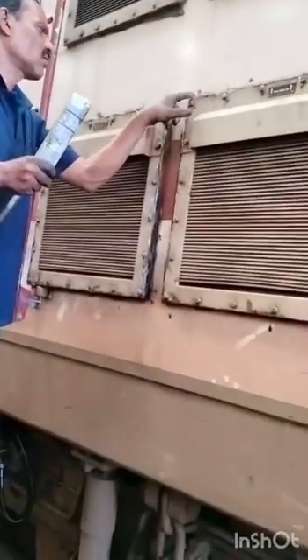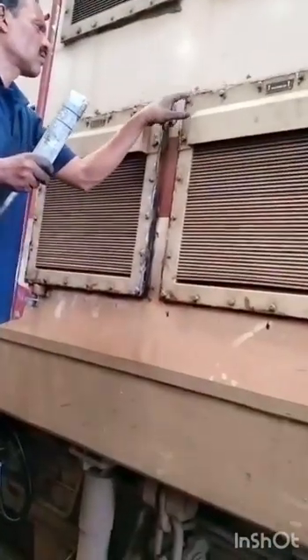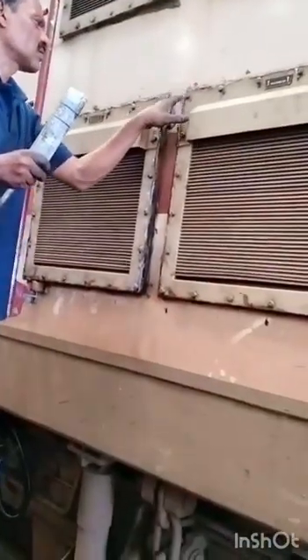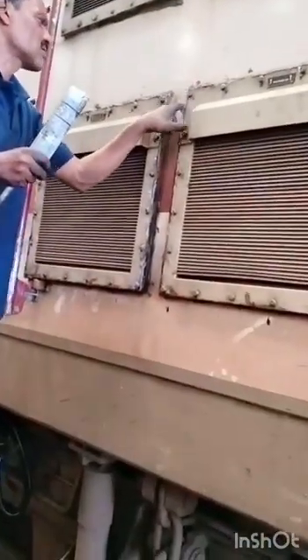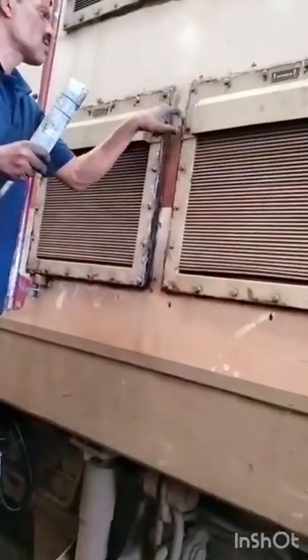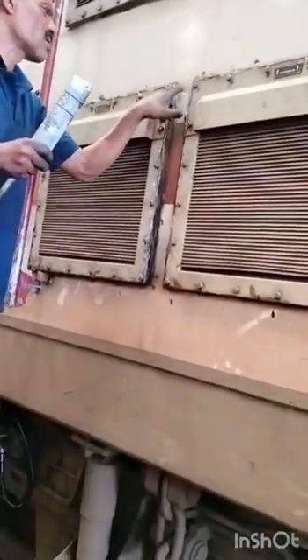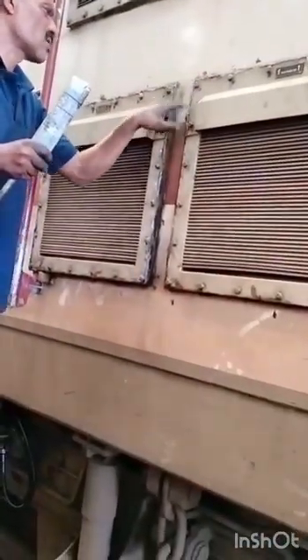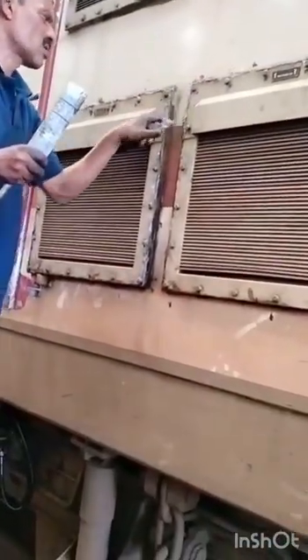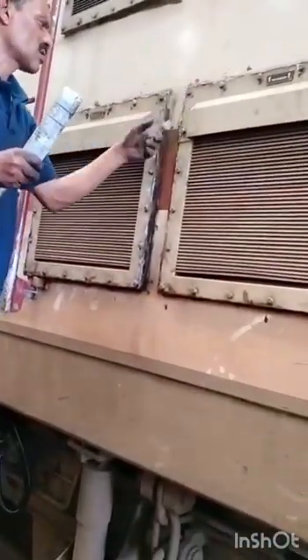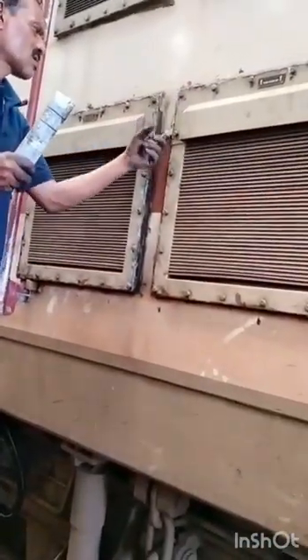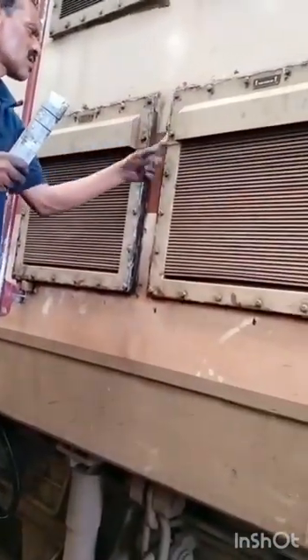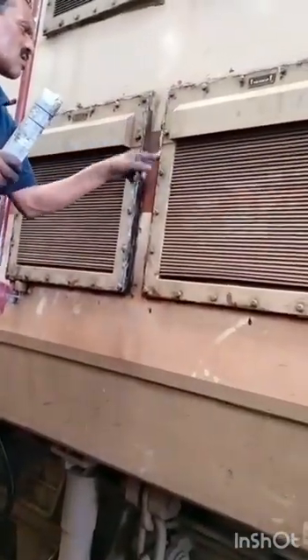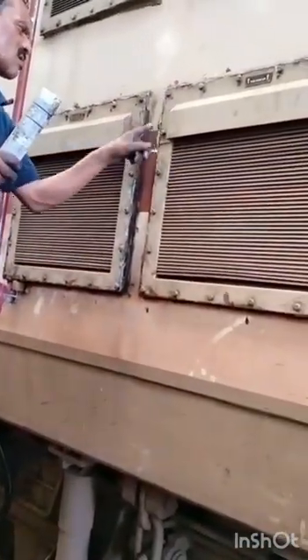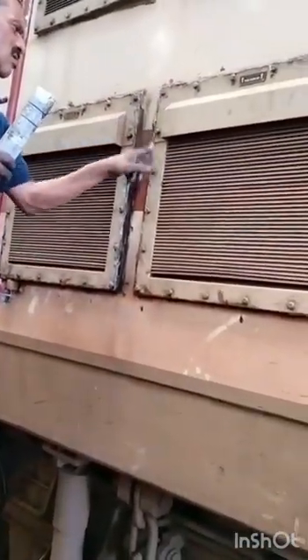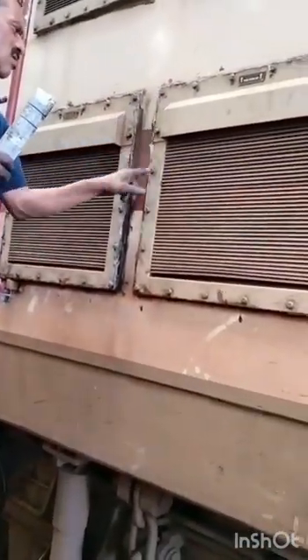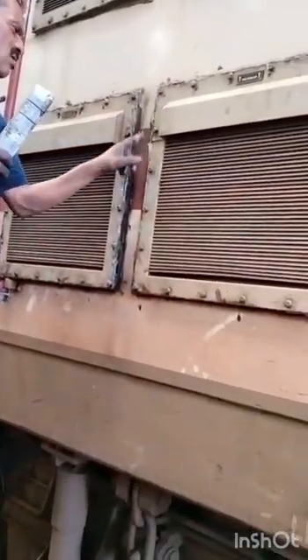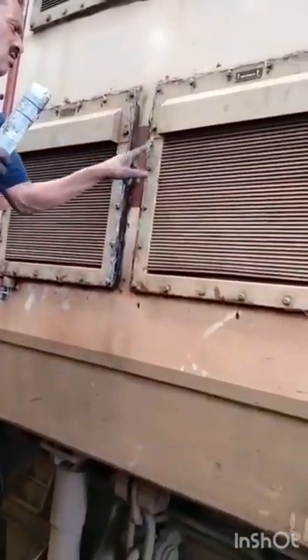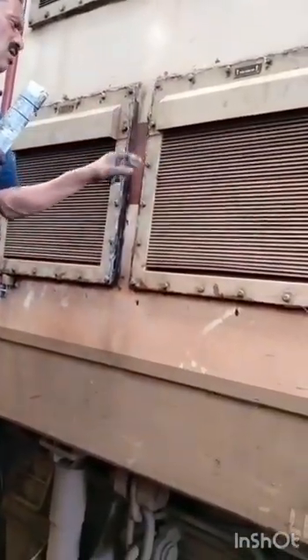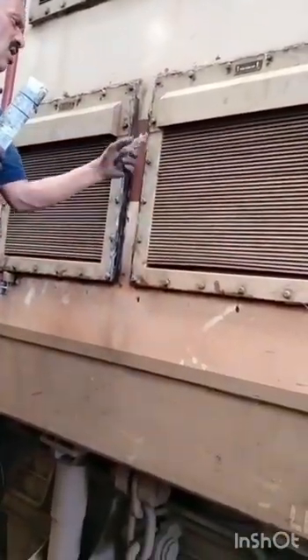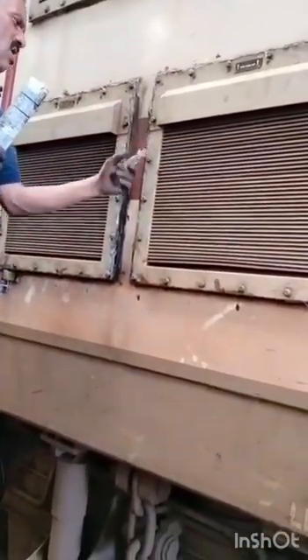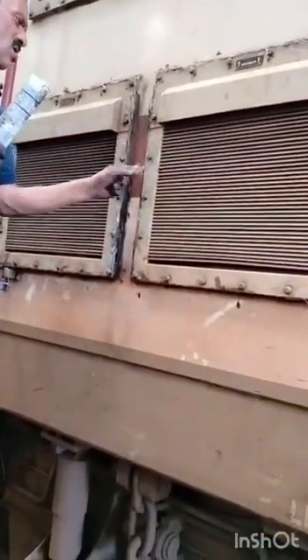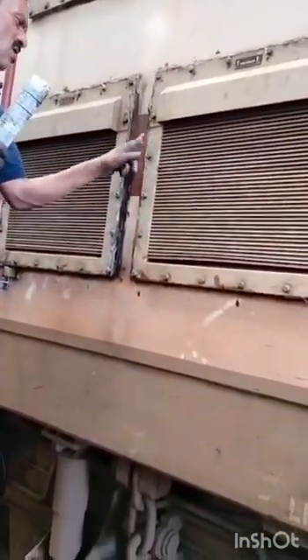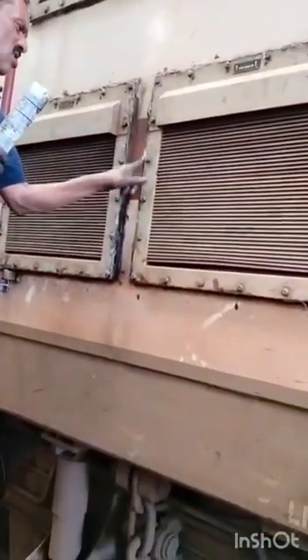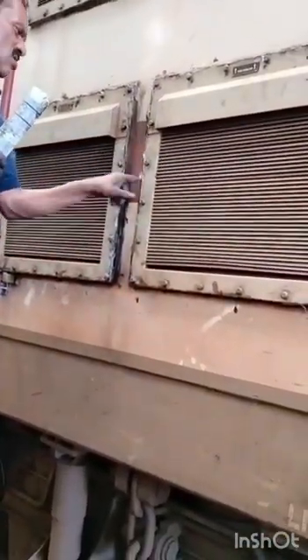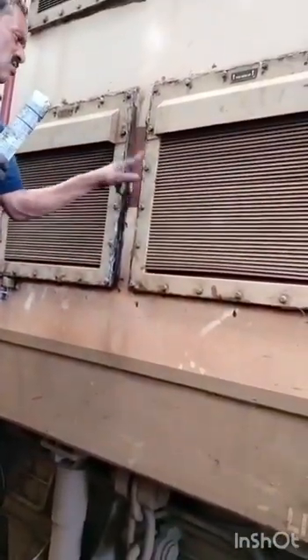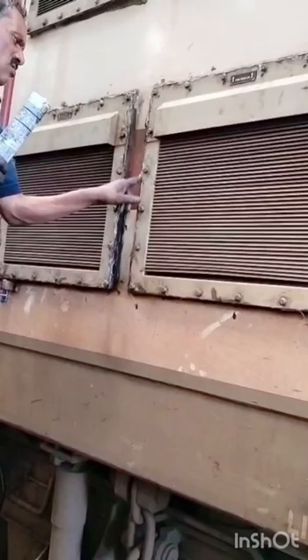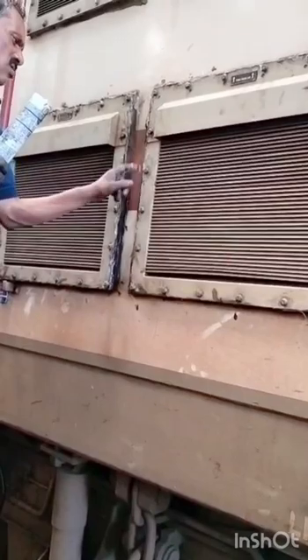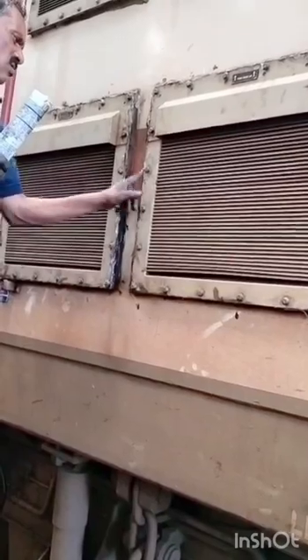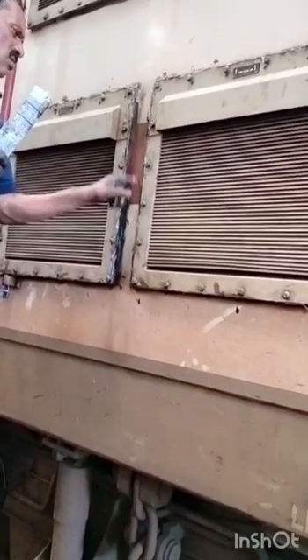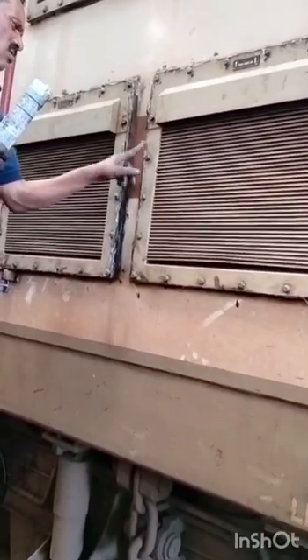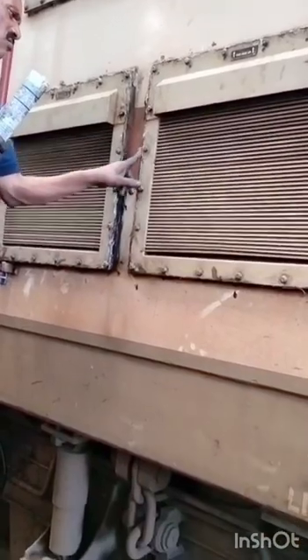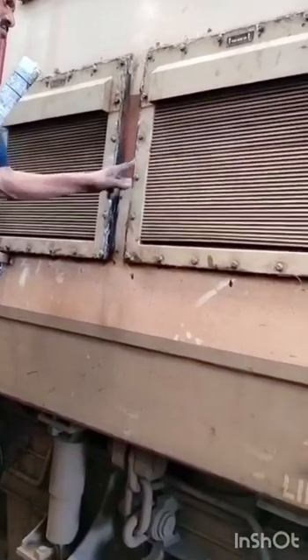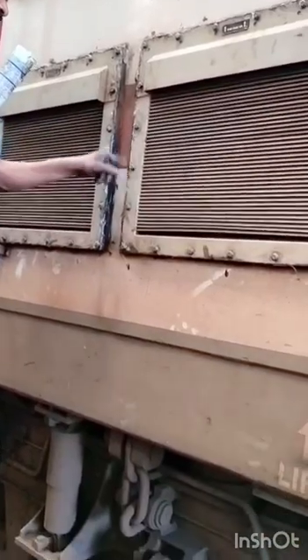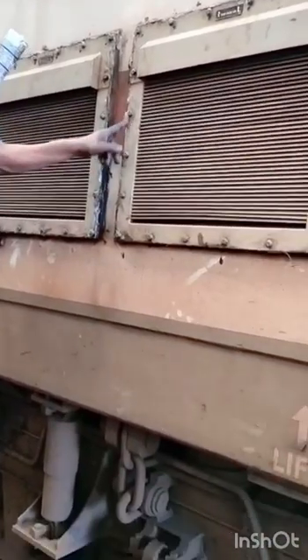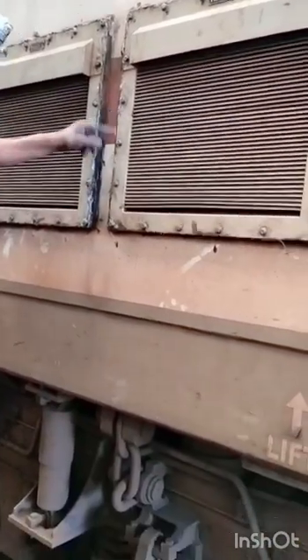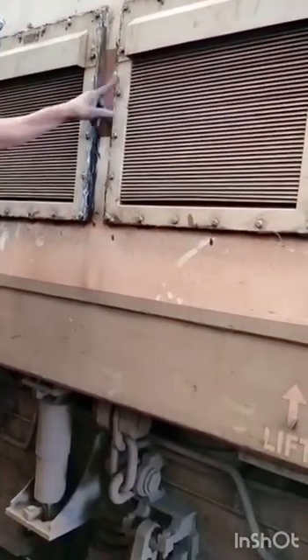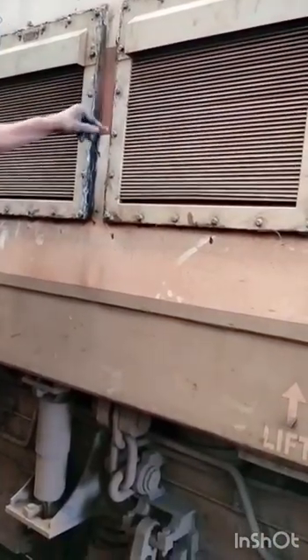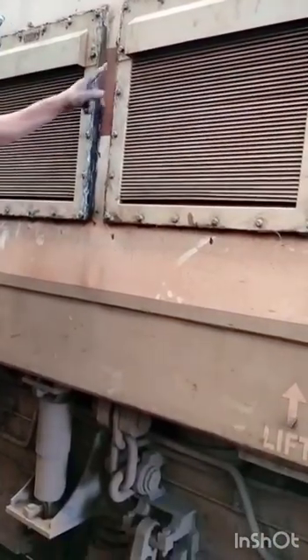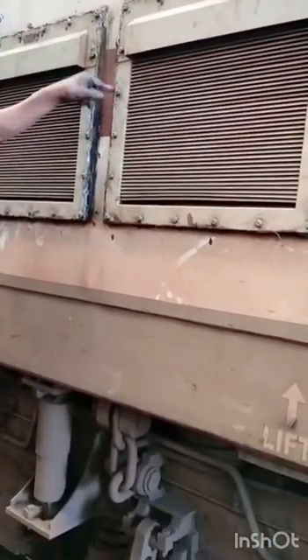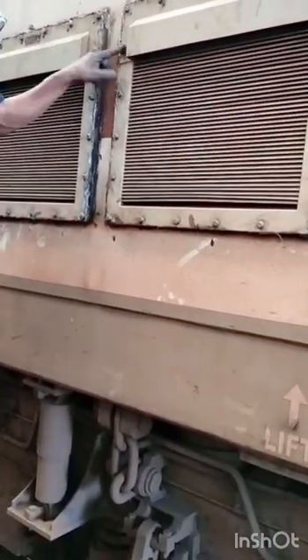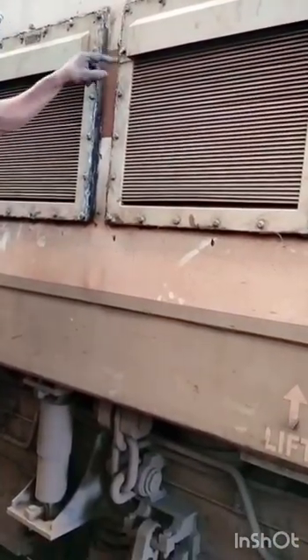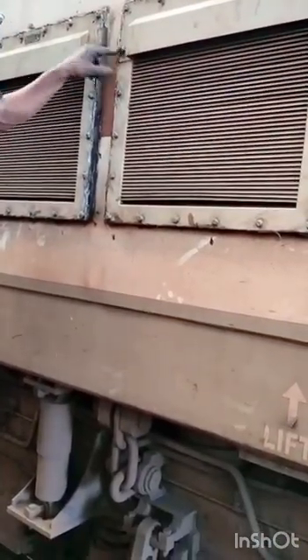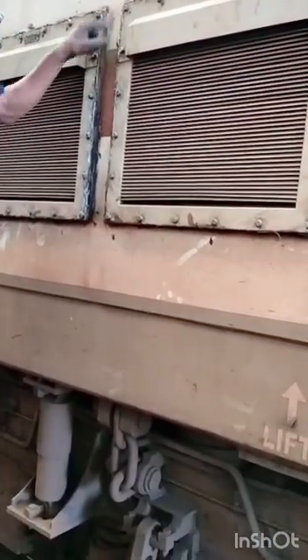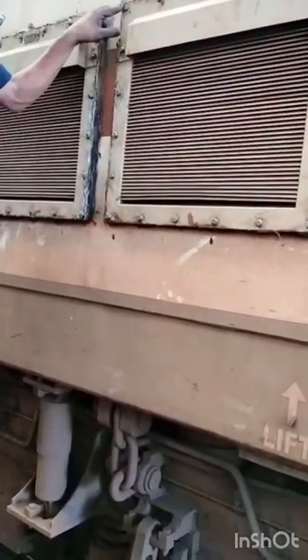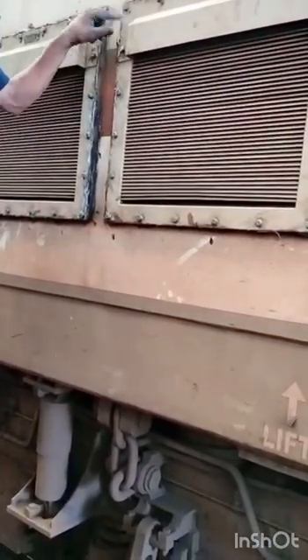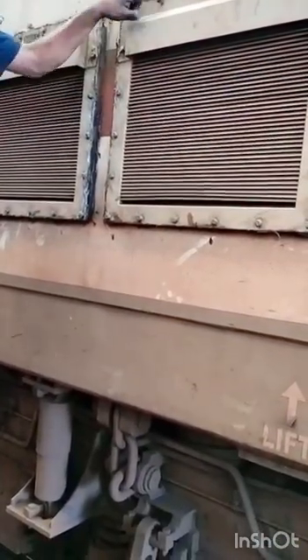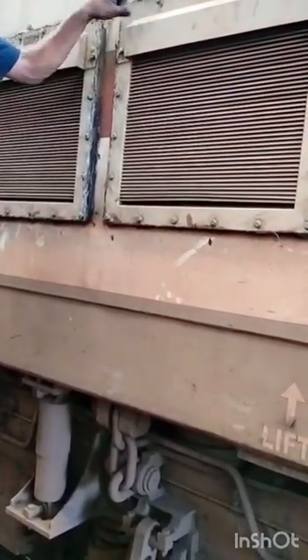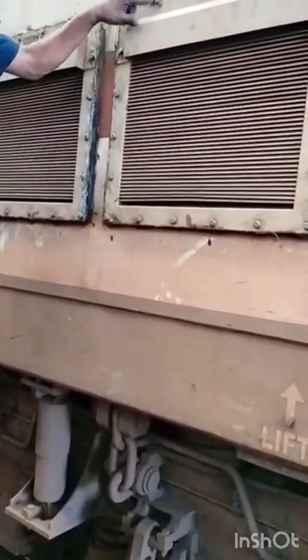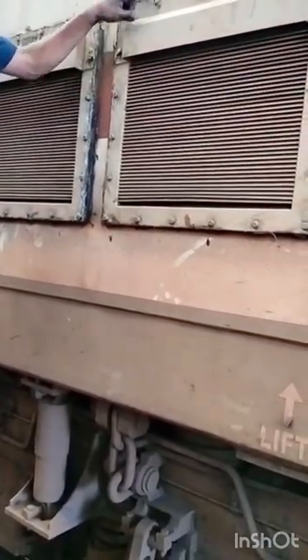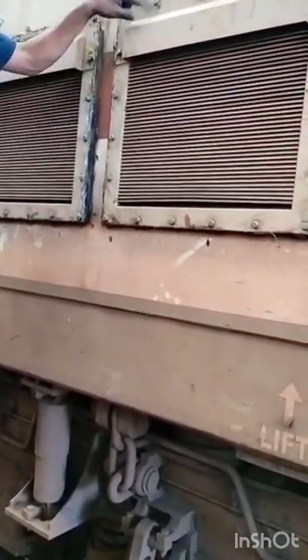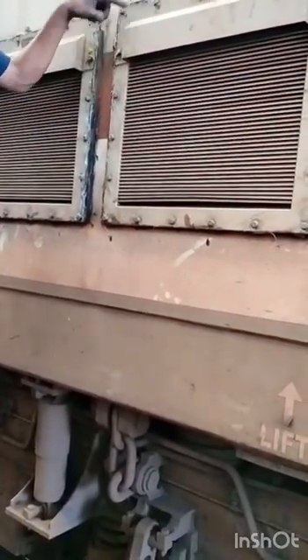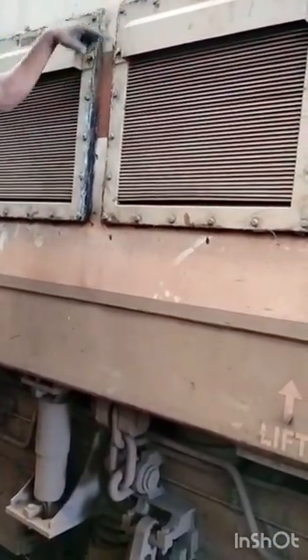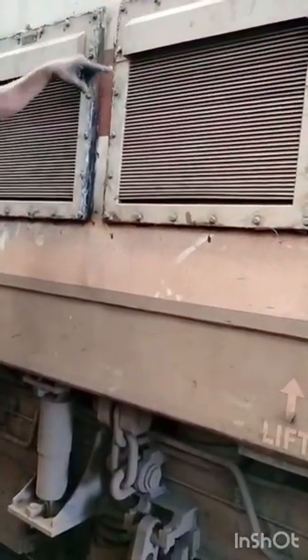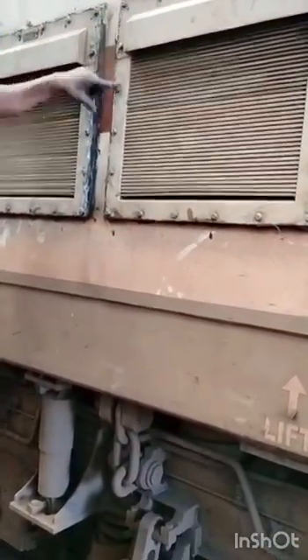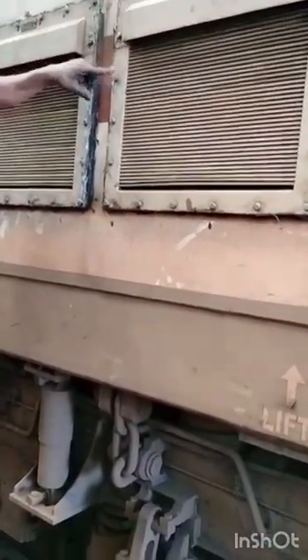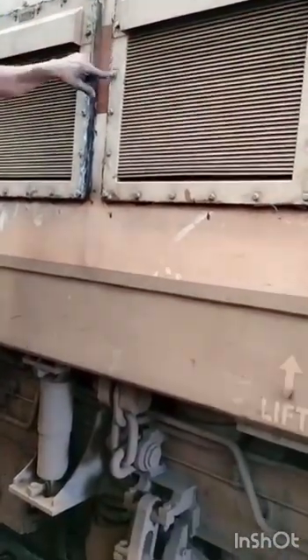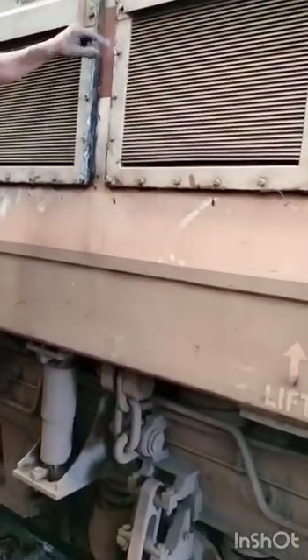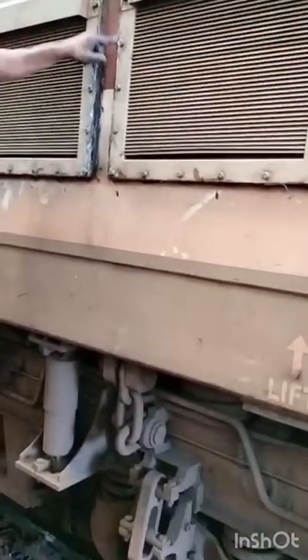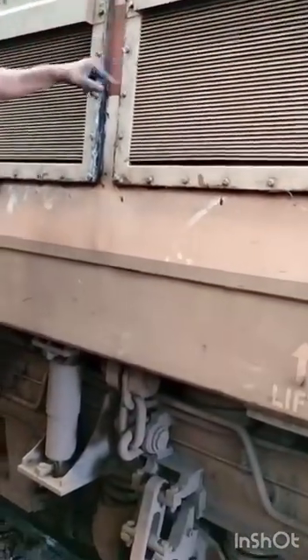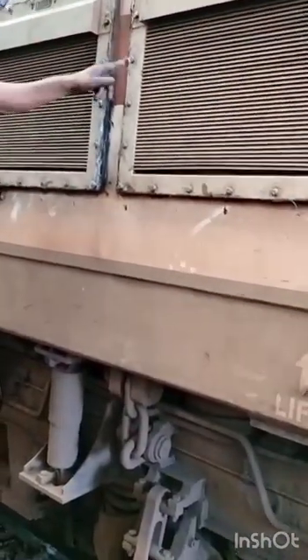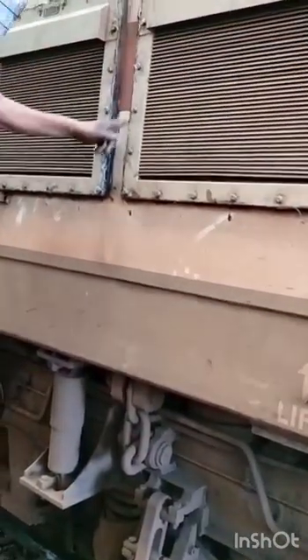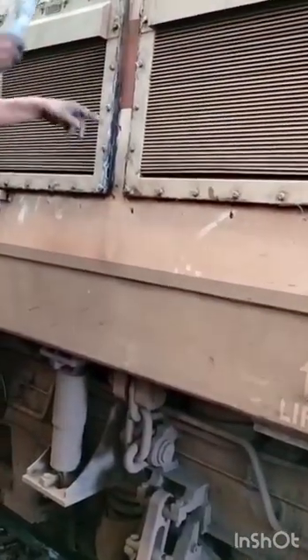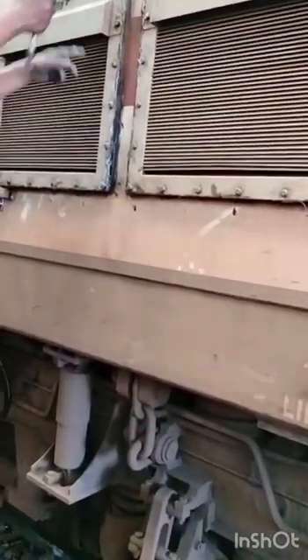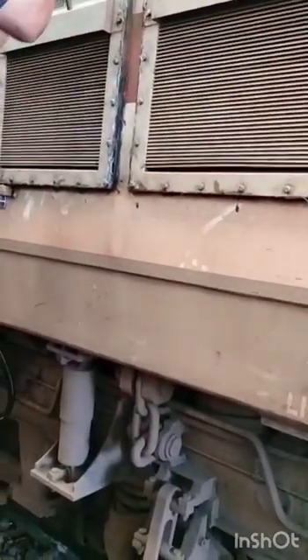After completion of fixation of the water load filters, apply sealant on the edges of the filters to avoid entry of water.